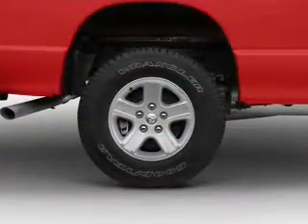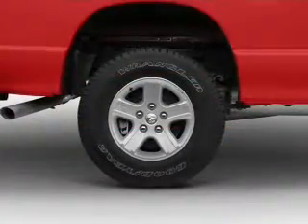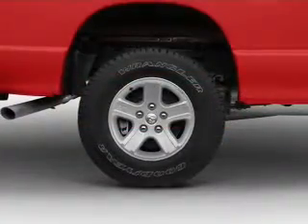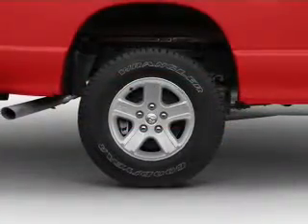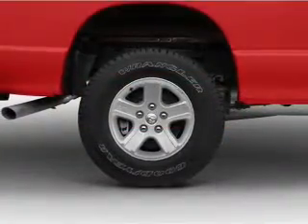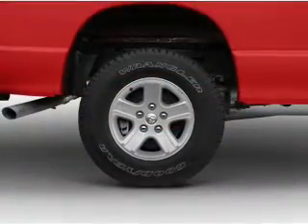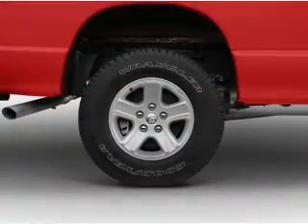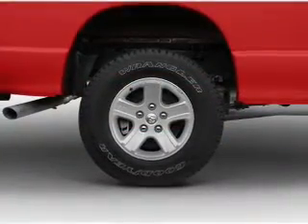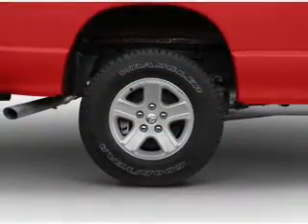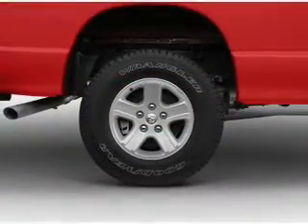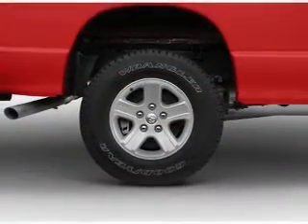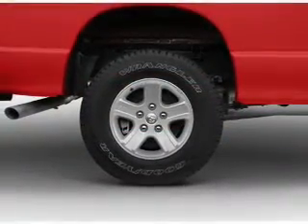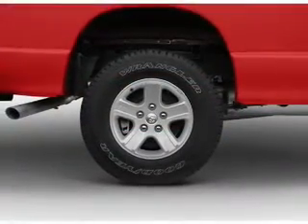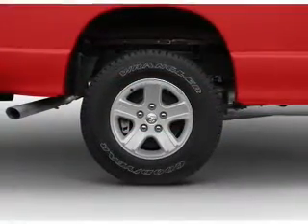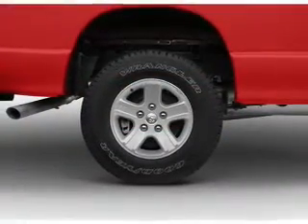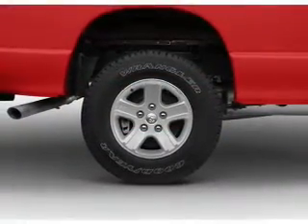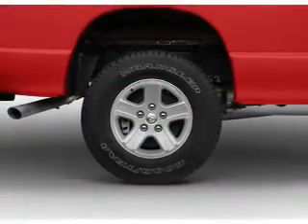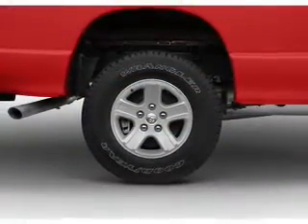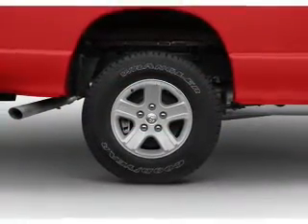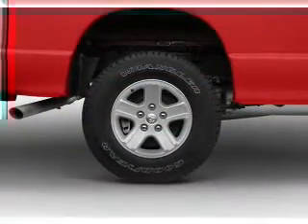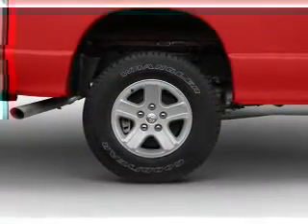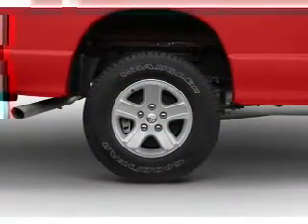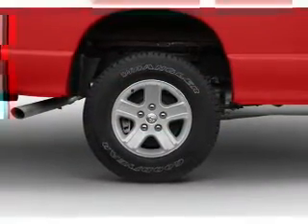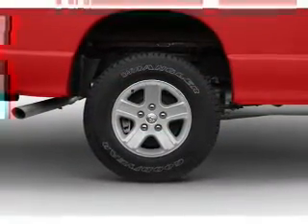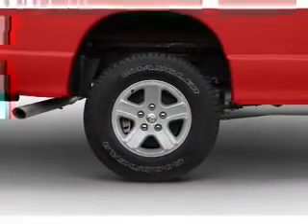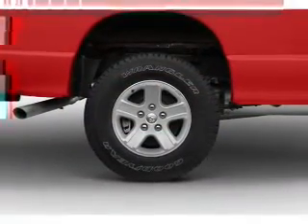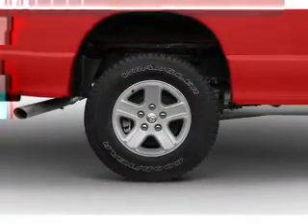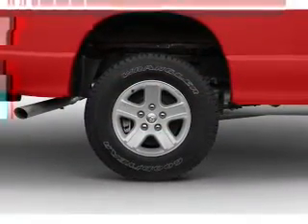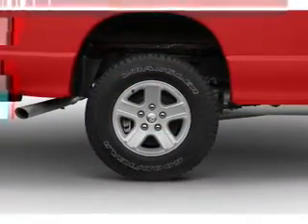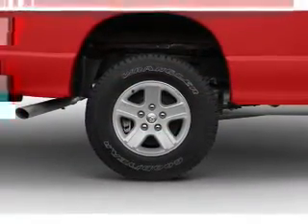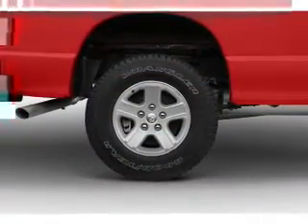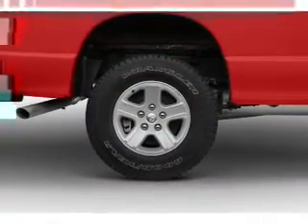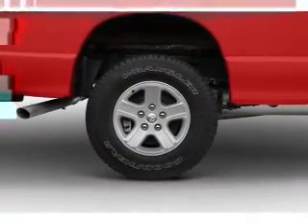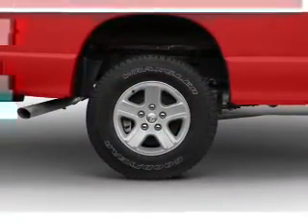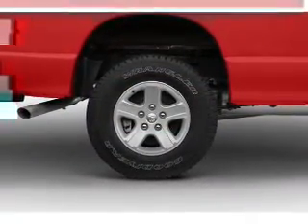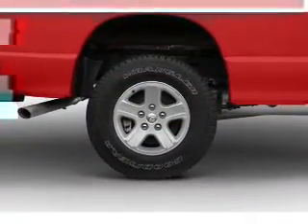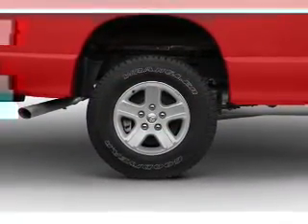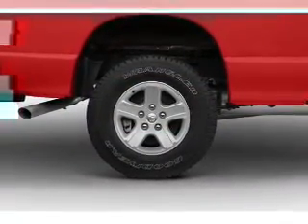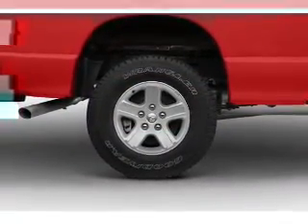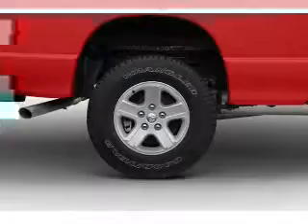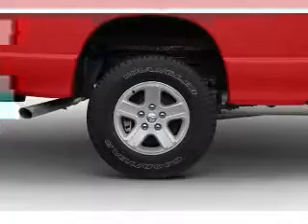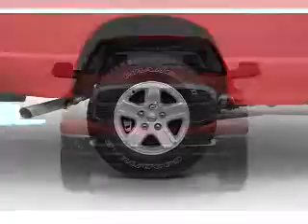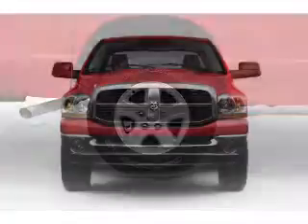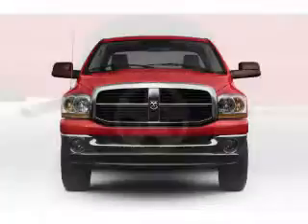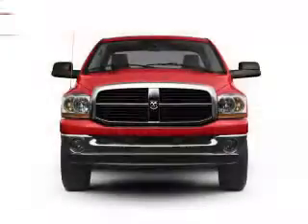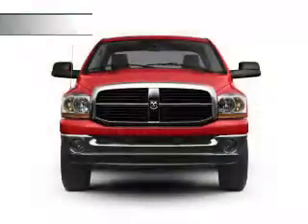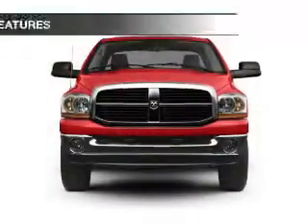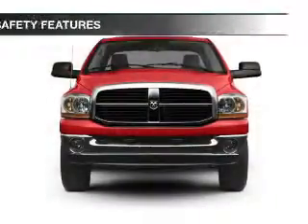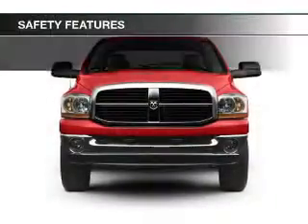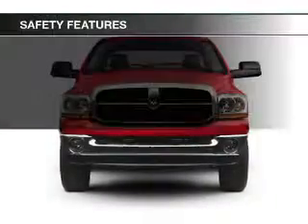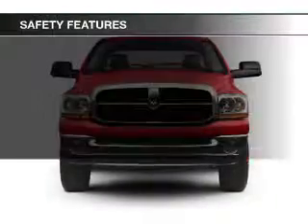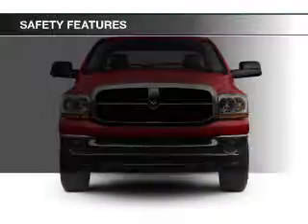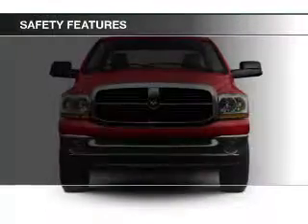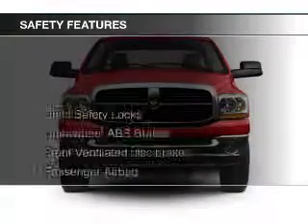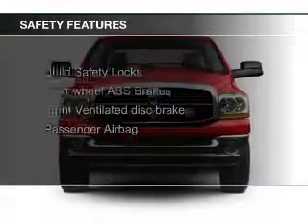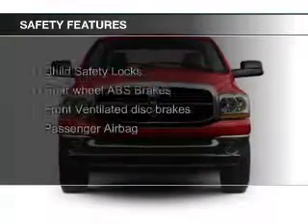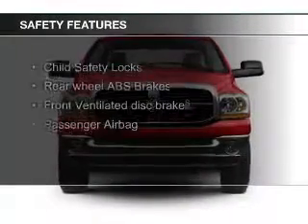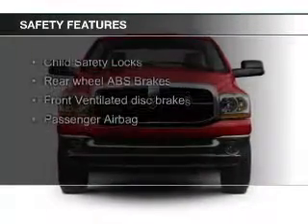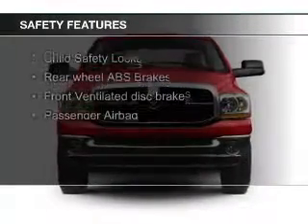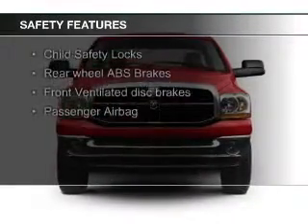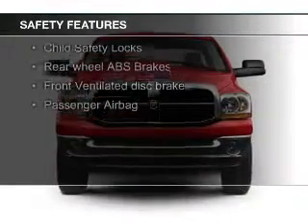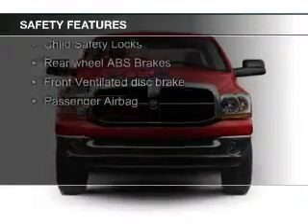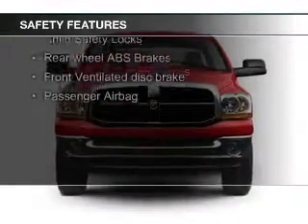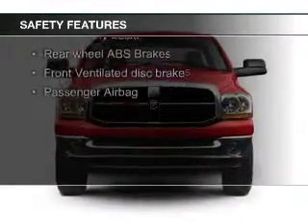Additional features include a trip computer, privacy glass, air conditioning, and power windows.